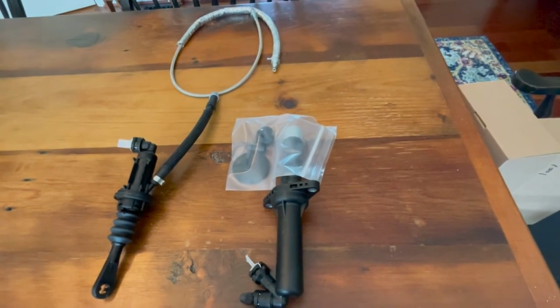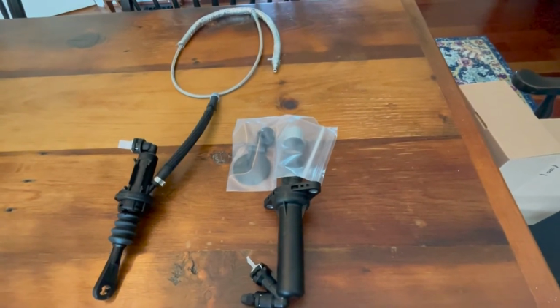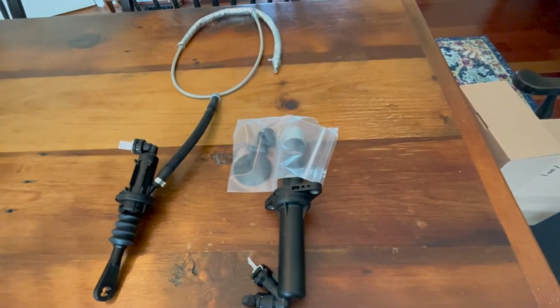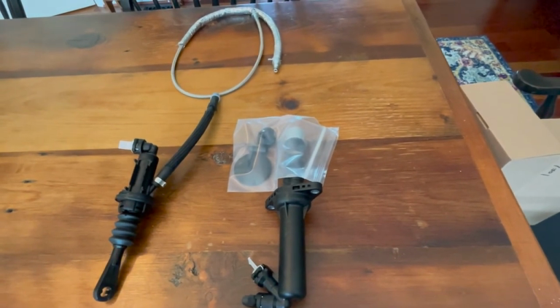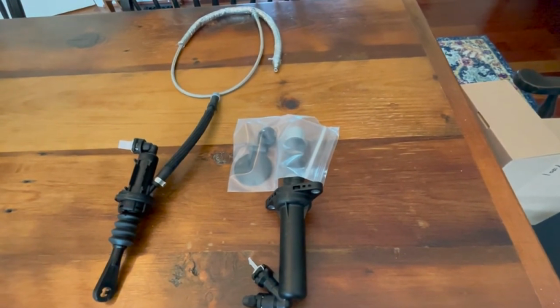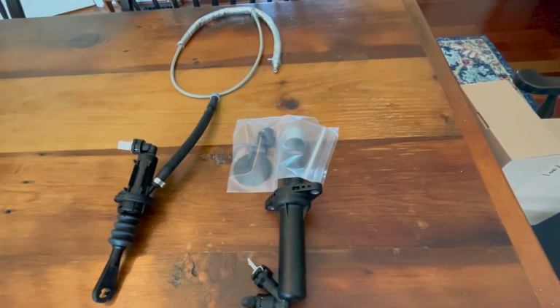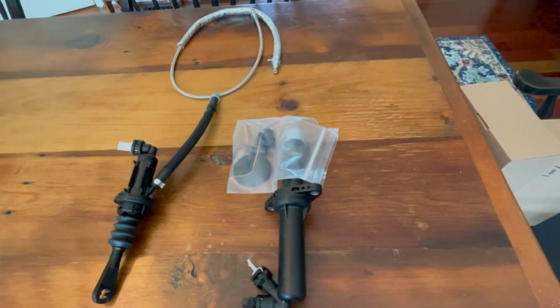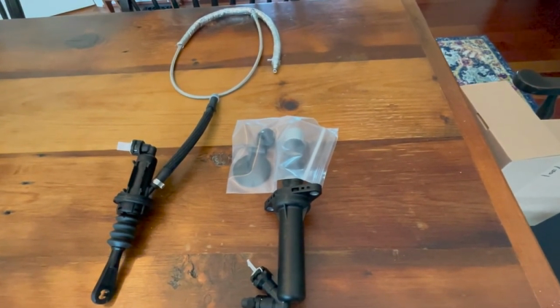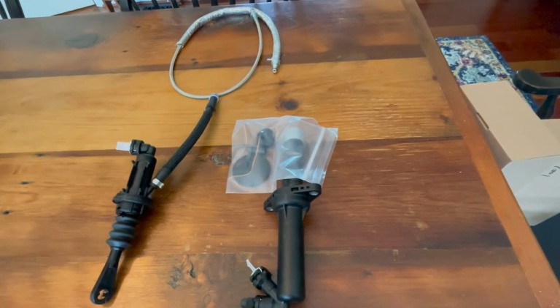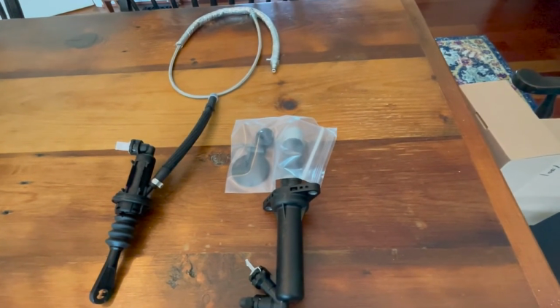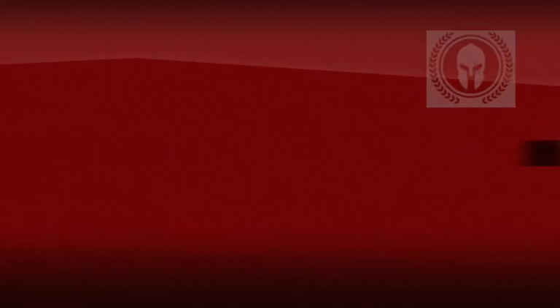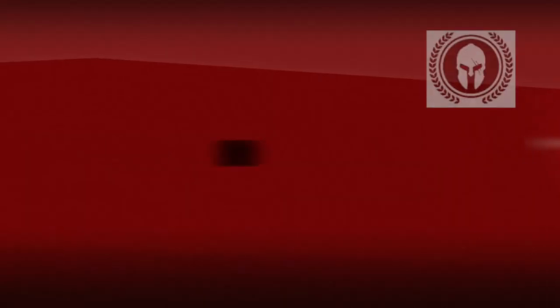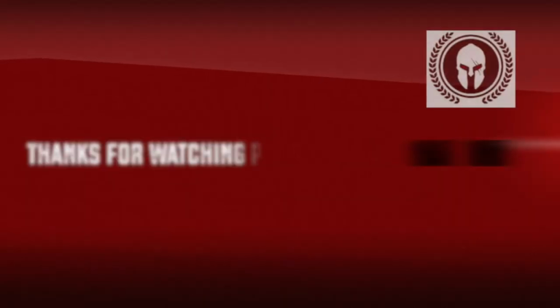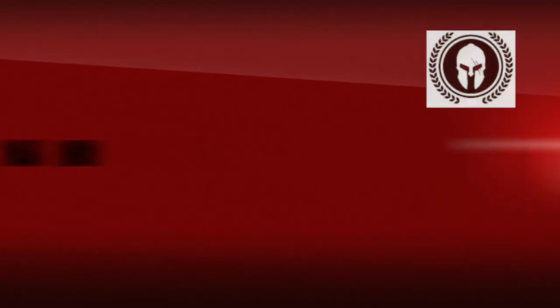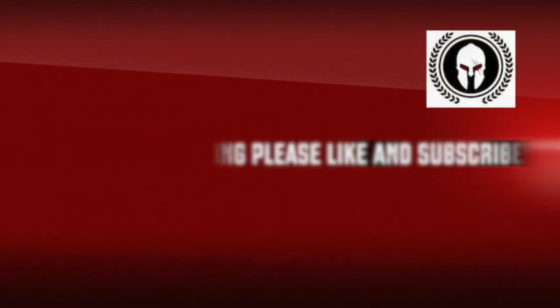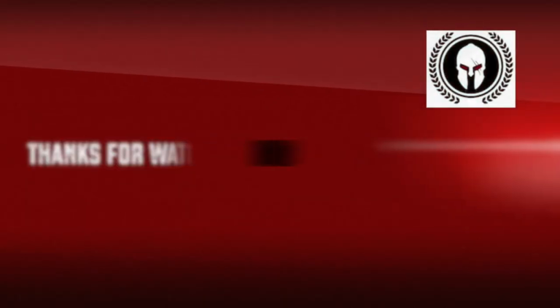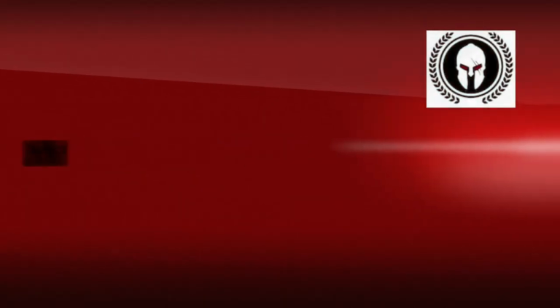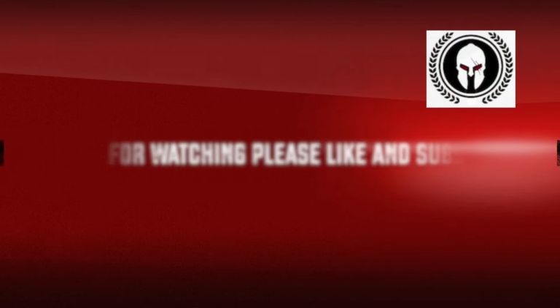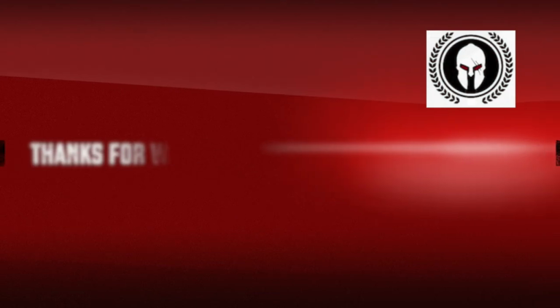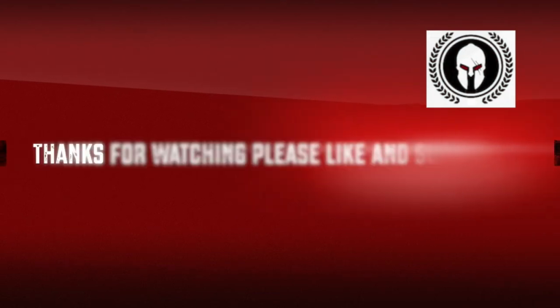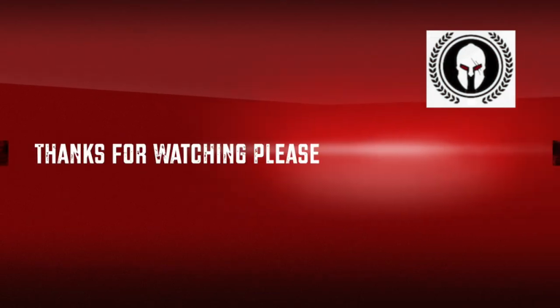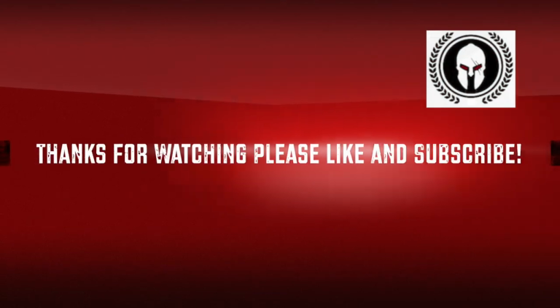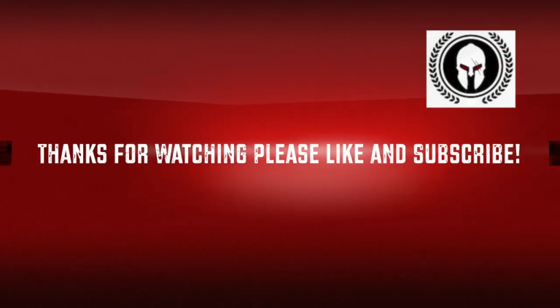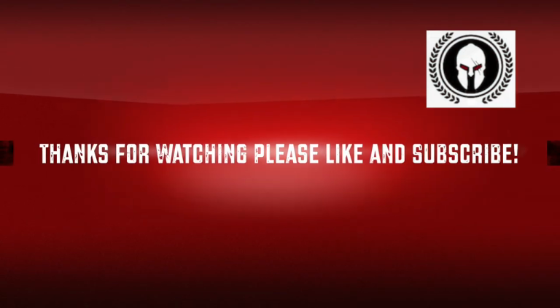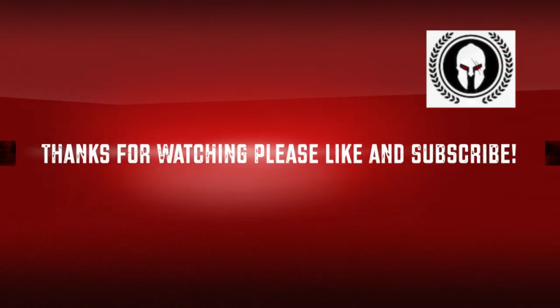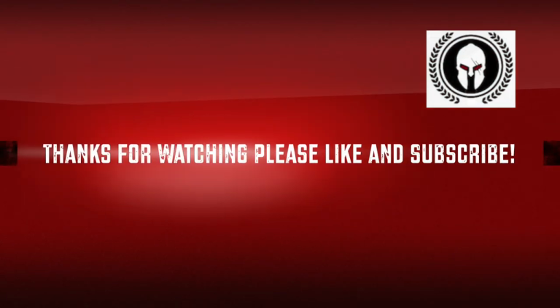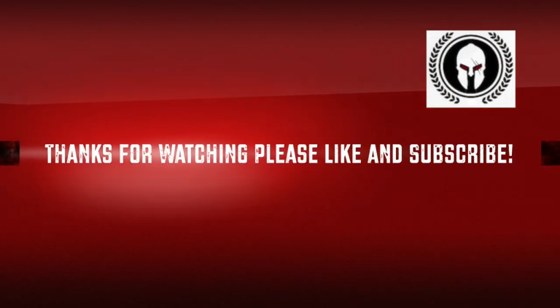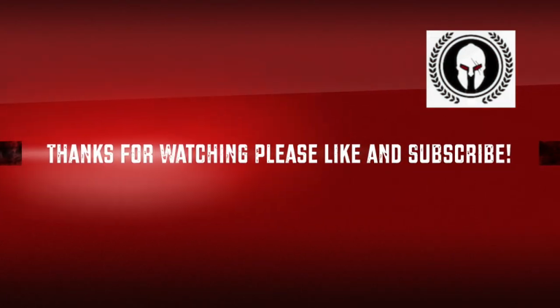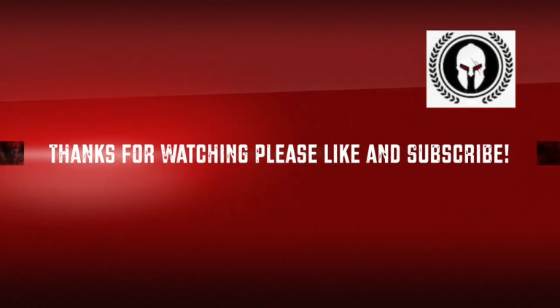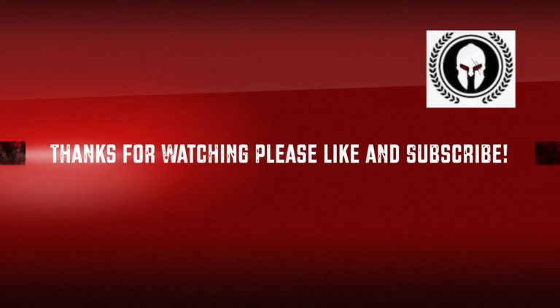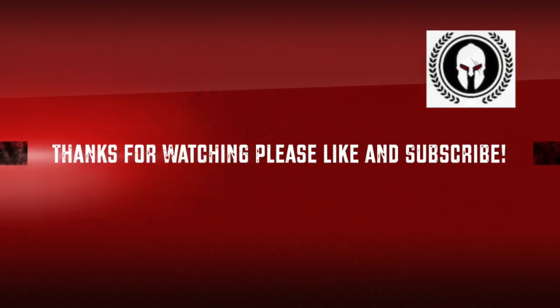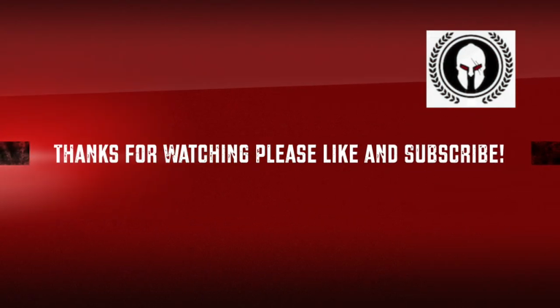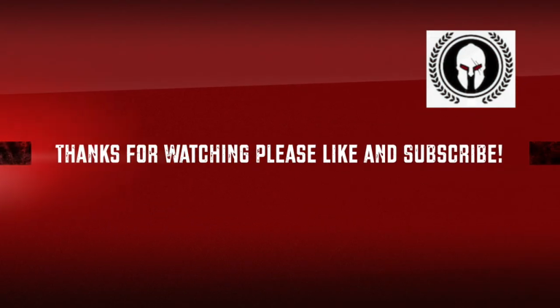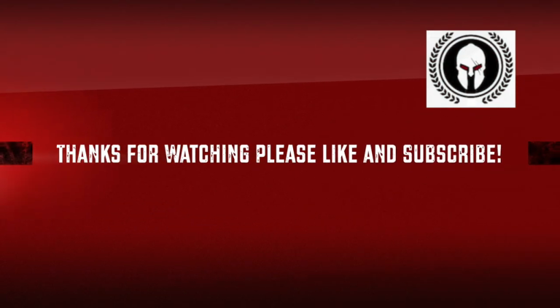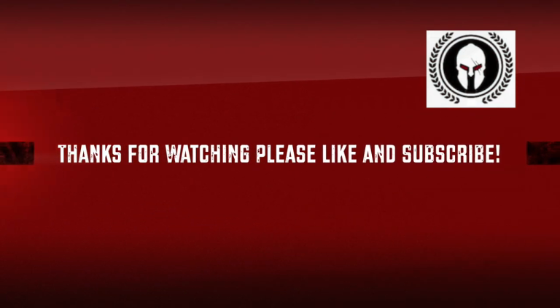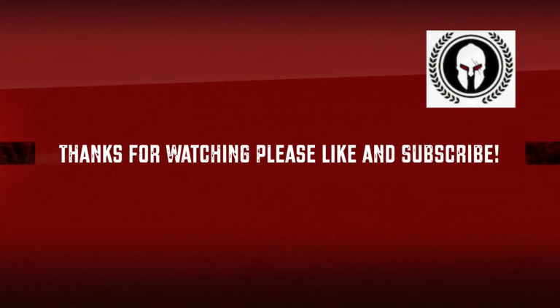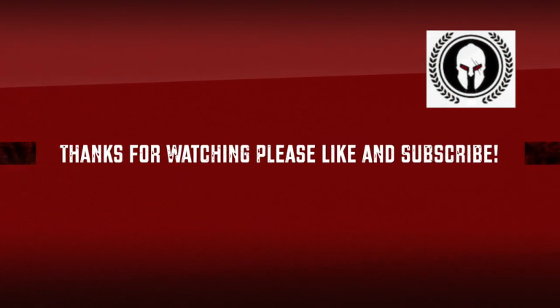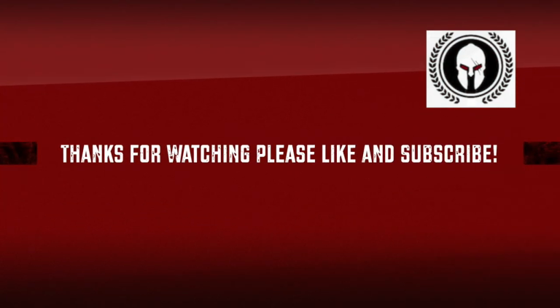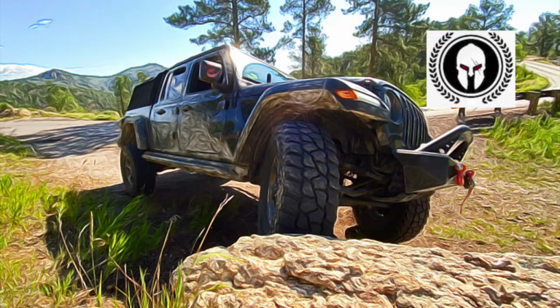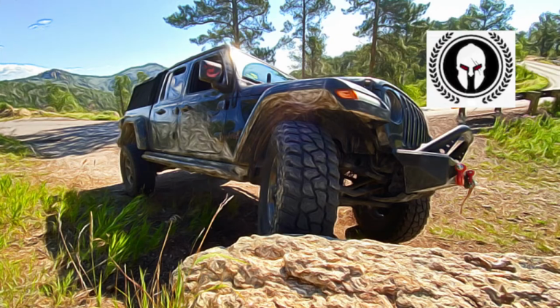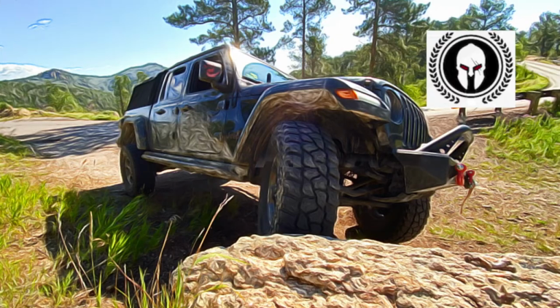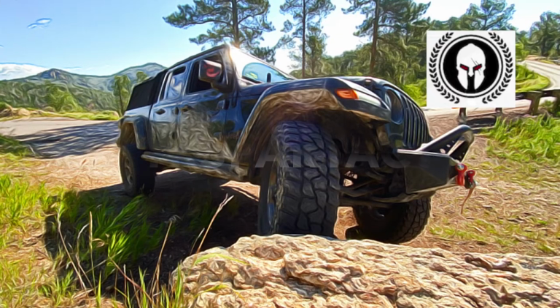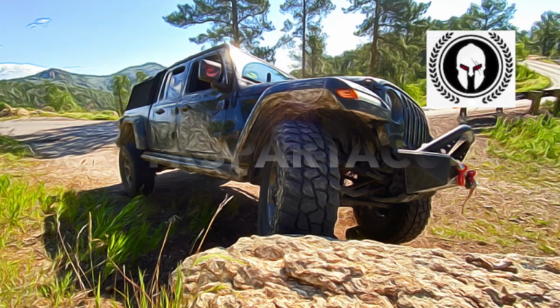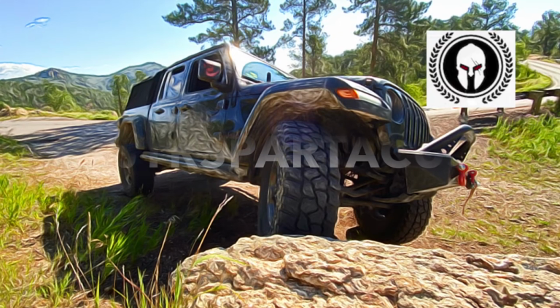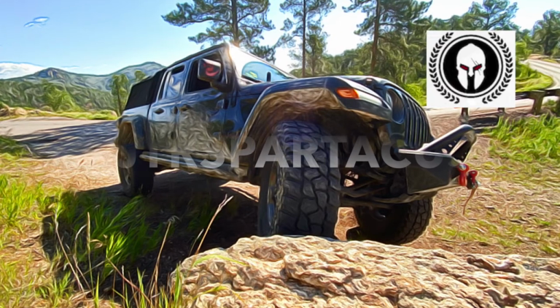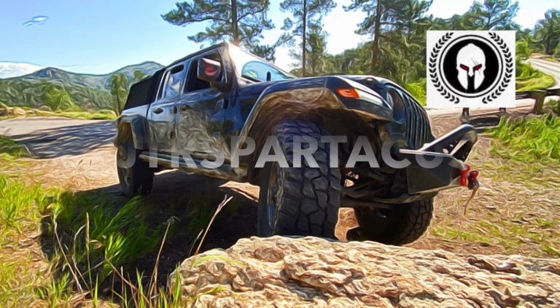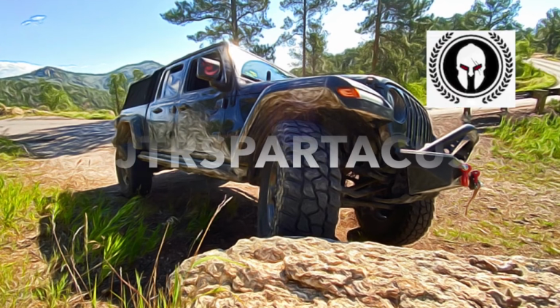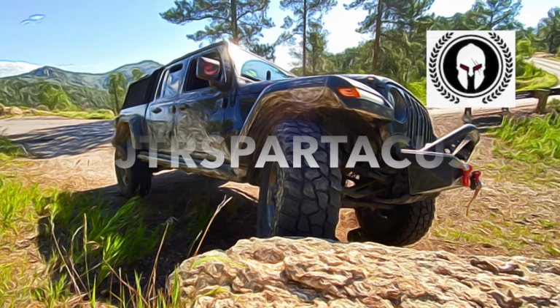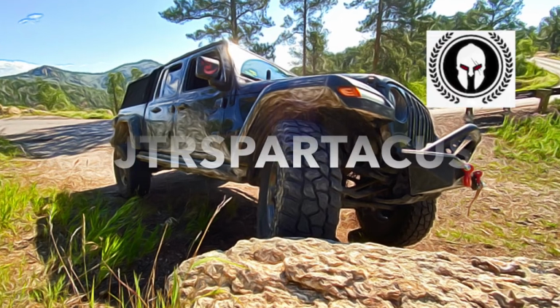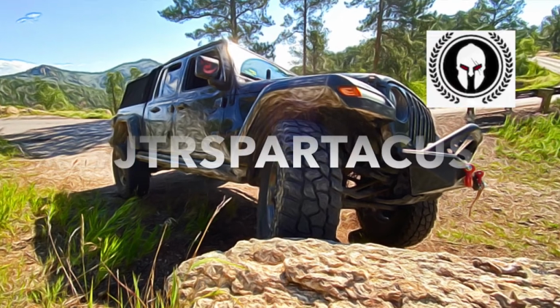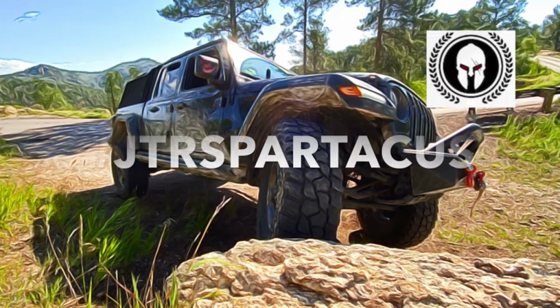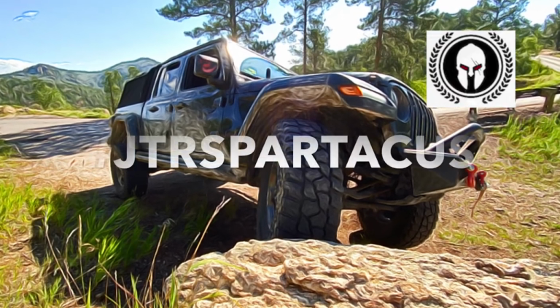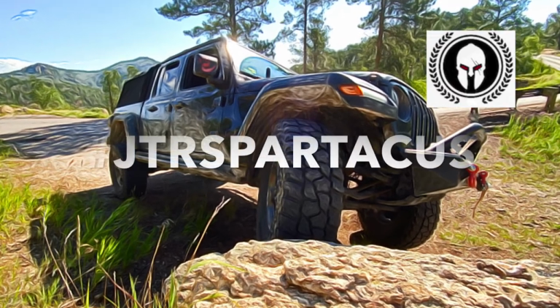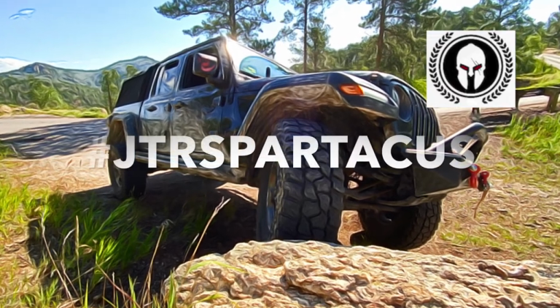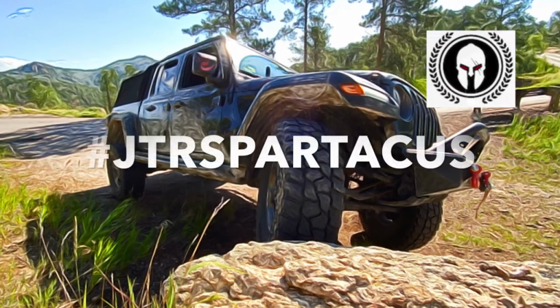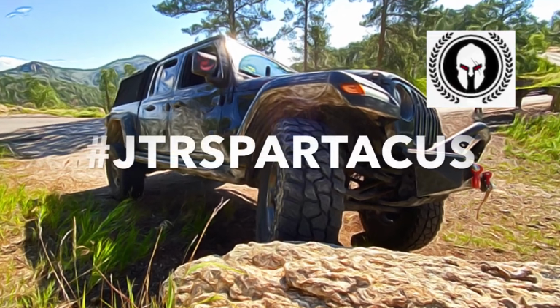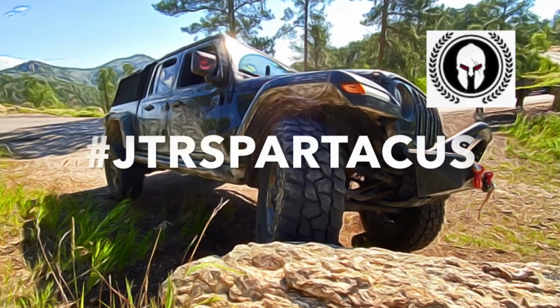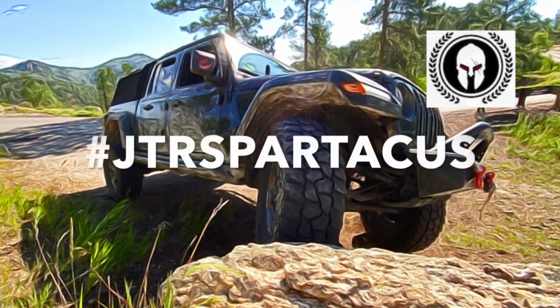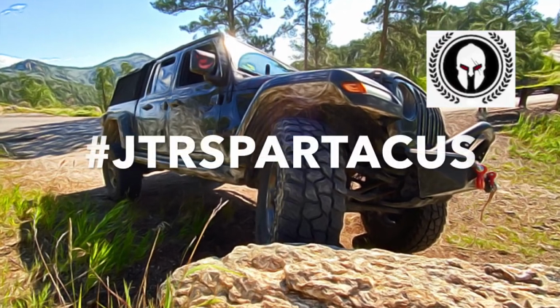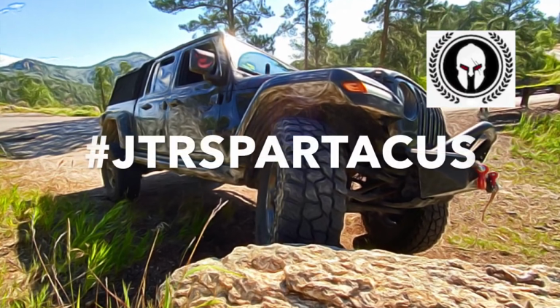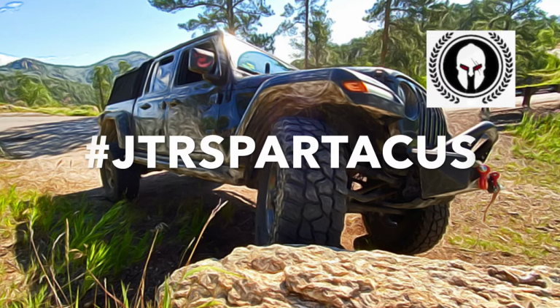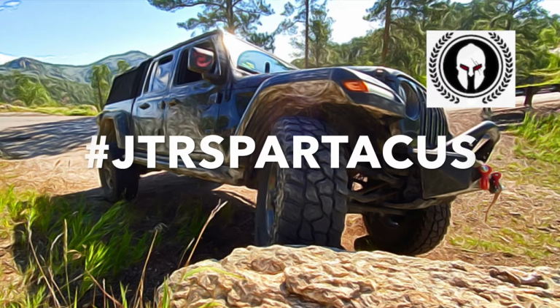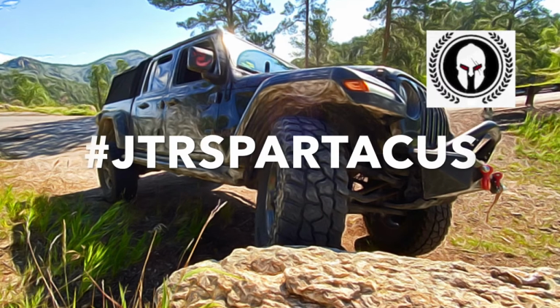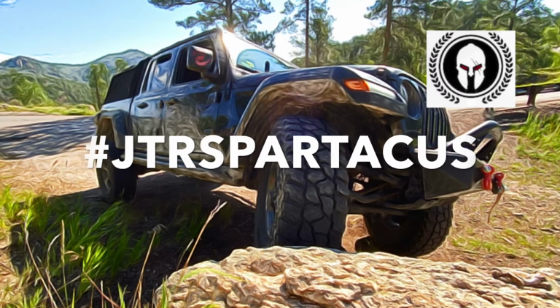Stay tuned. Thanks for watching, I really do appreciate y'all — please like and subscribe. See you later.